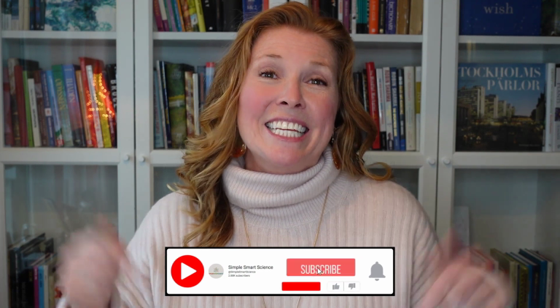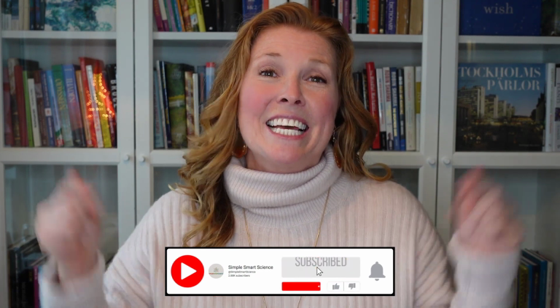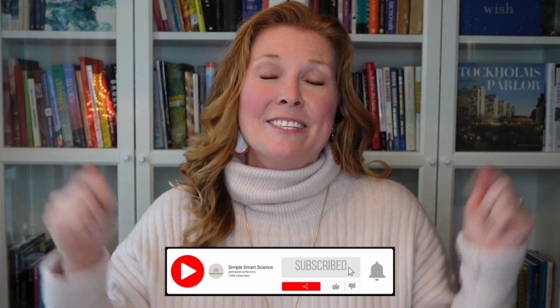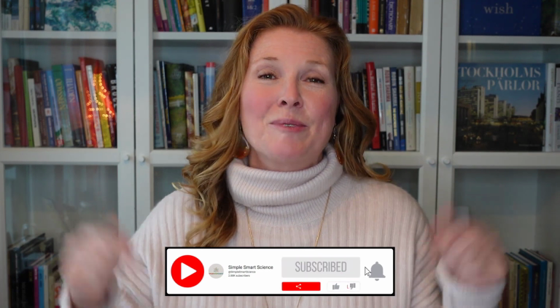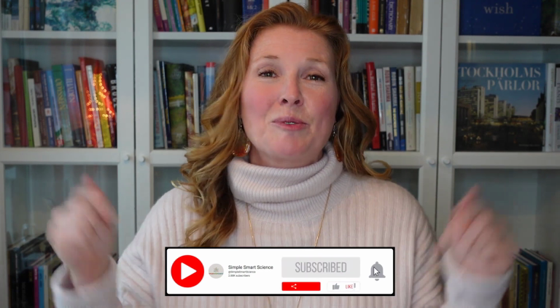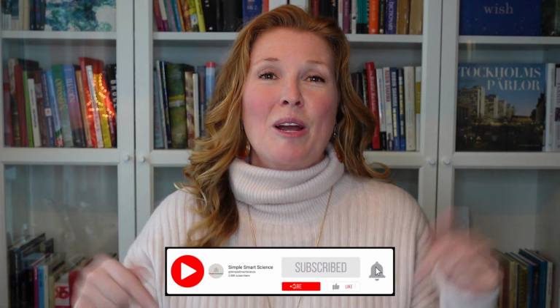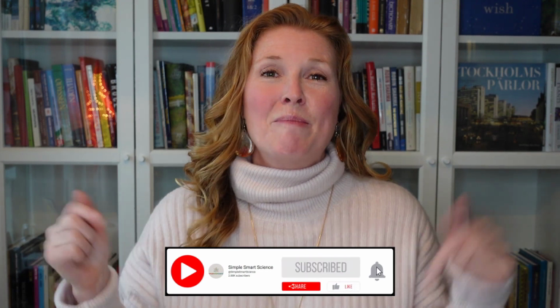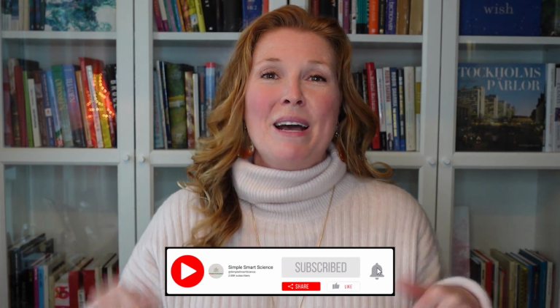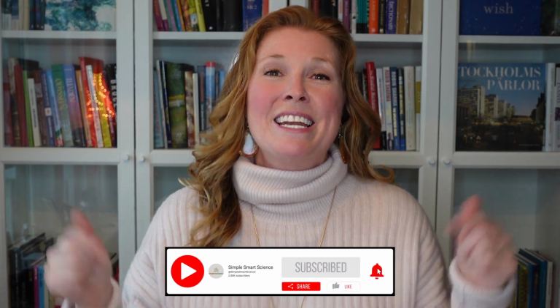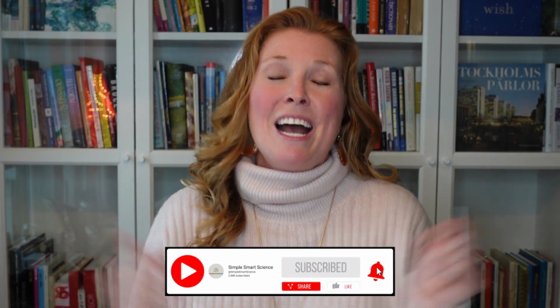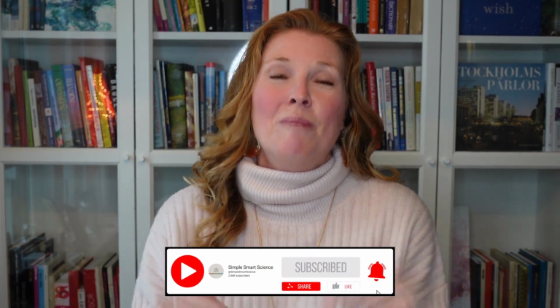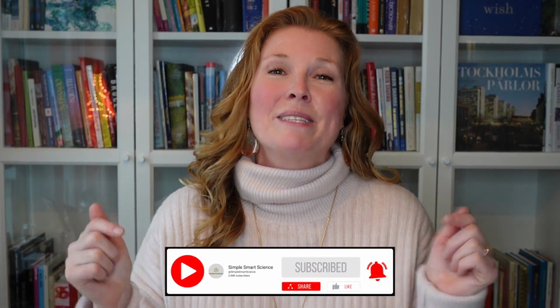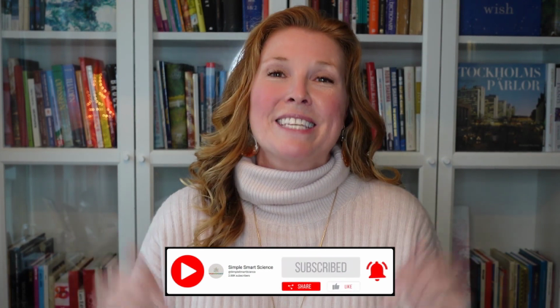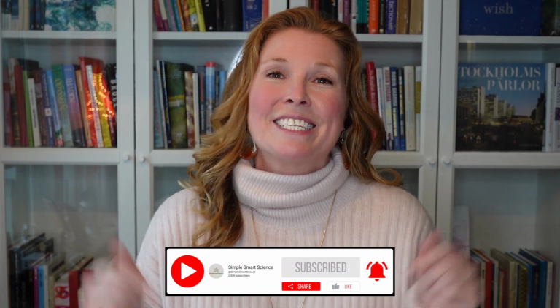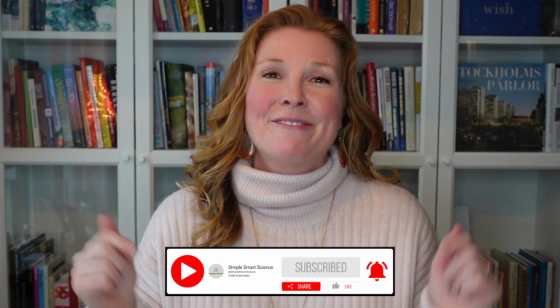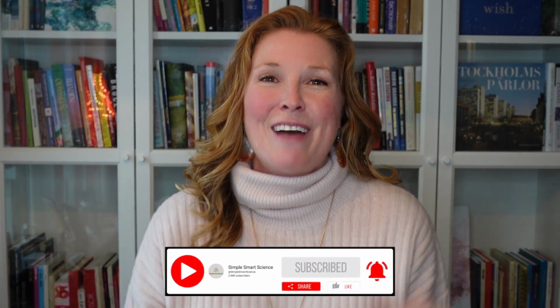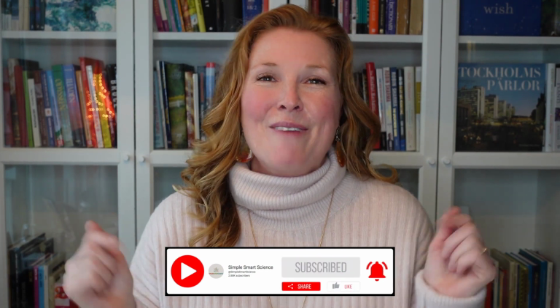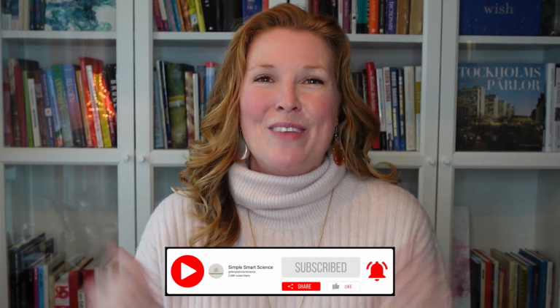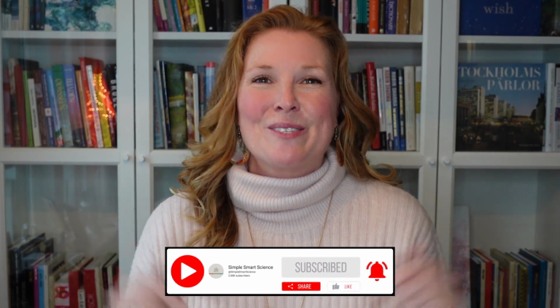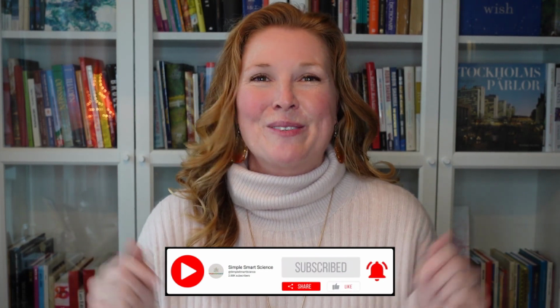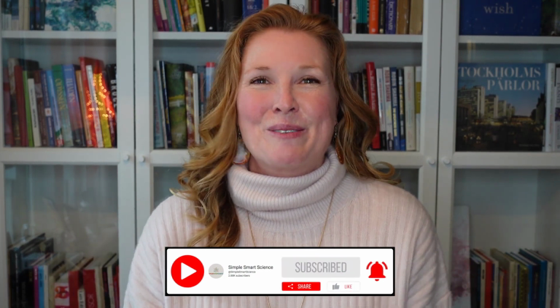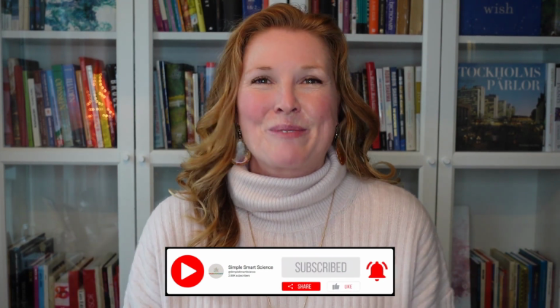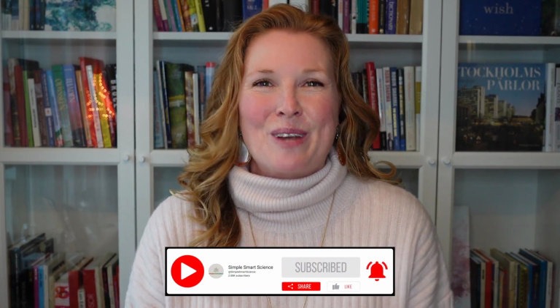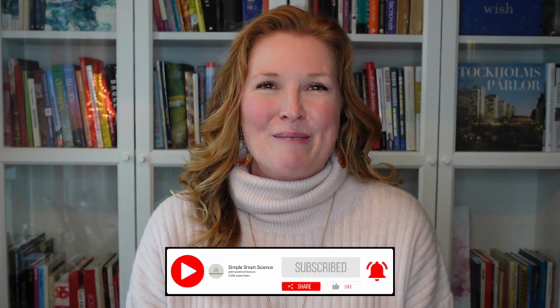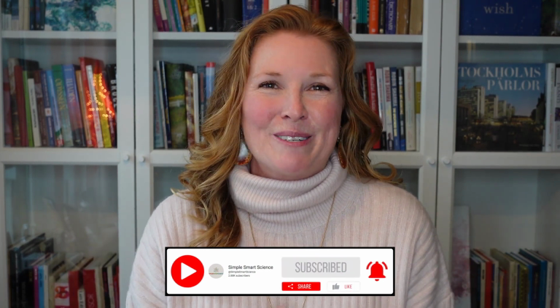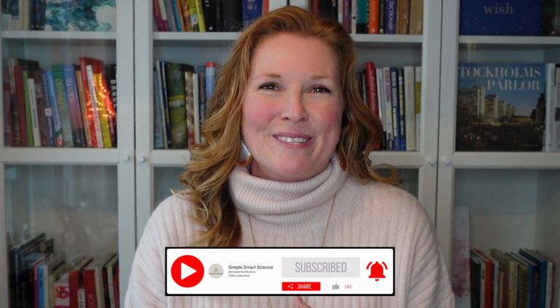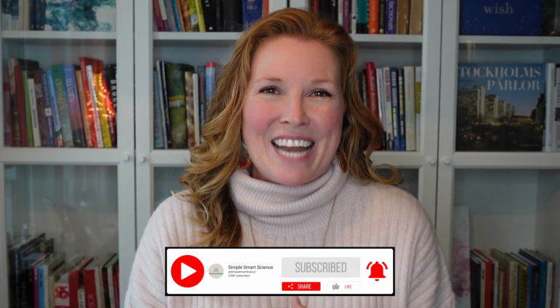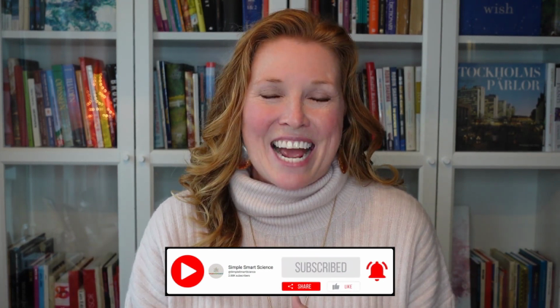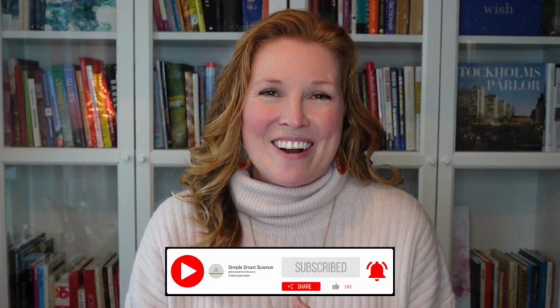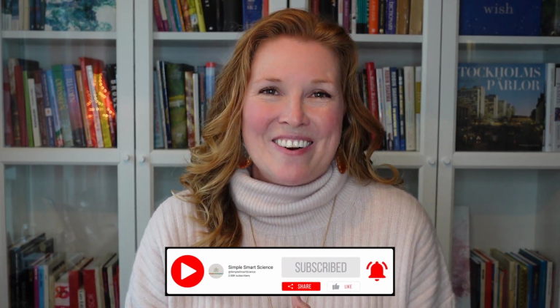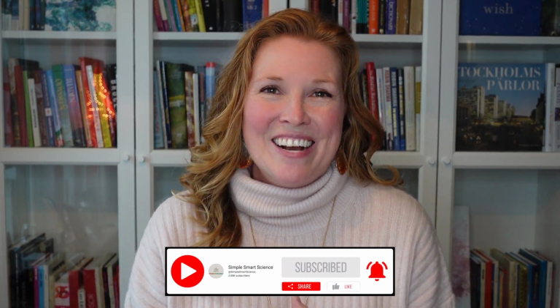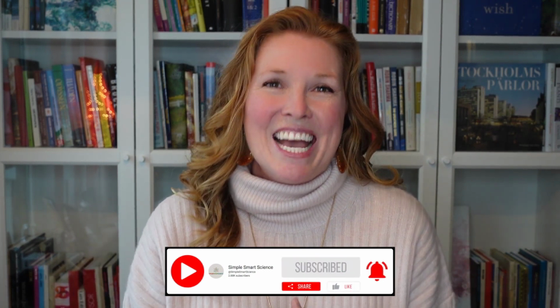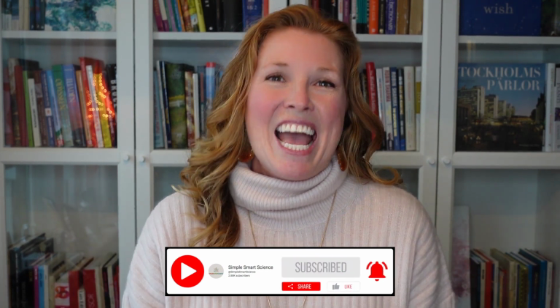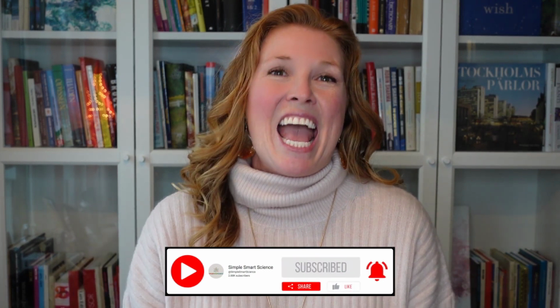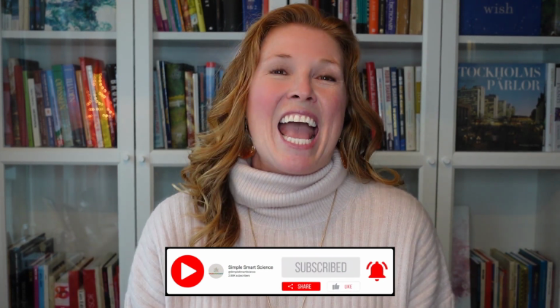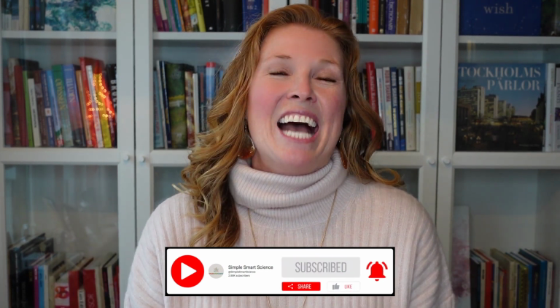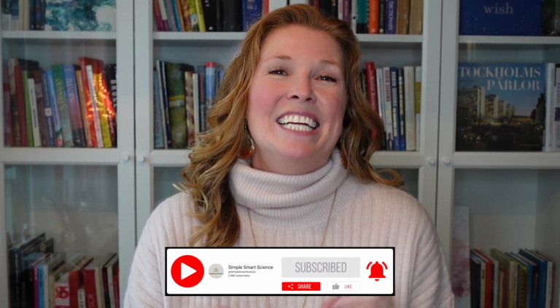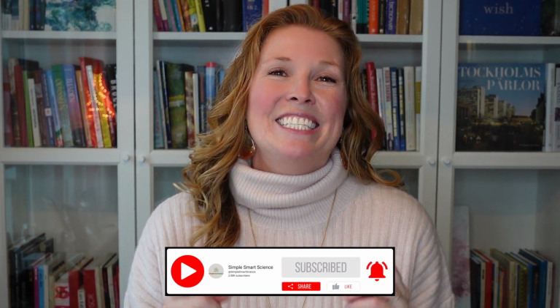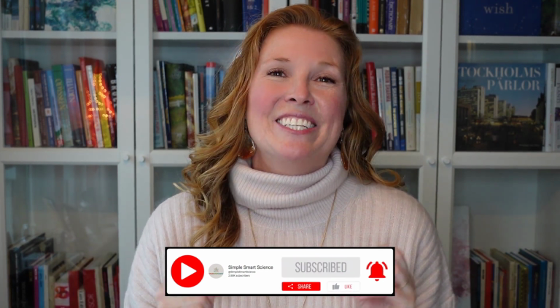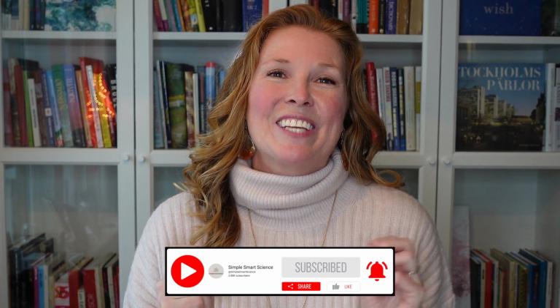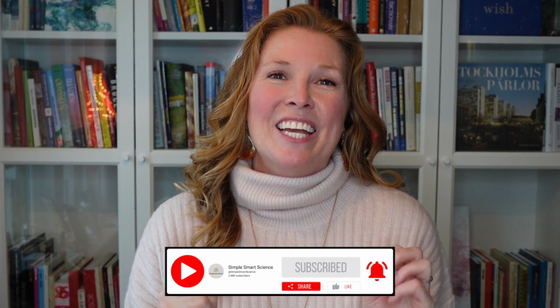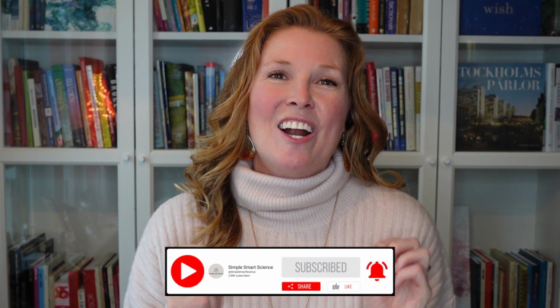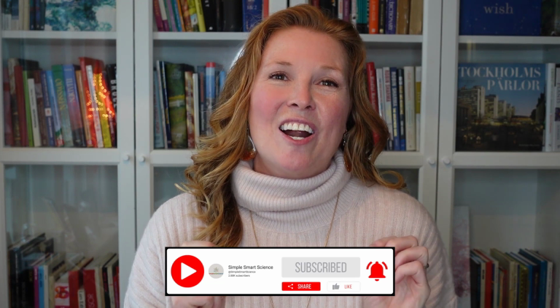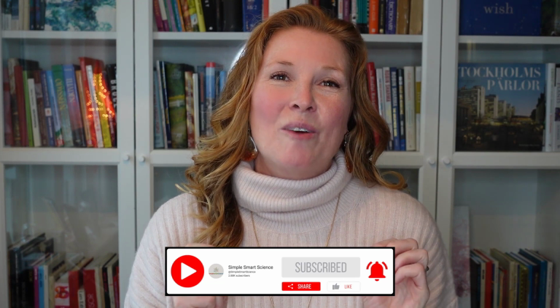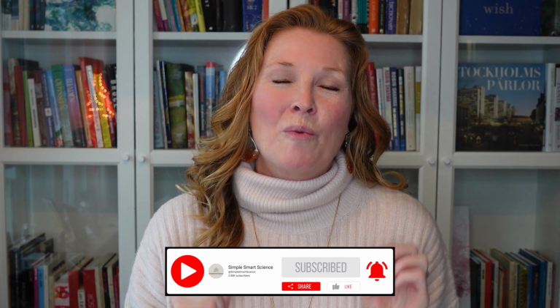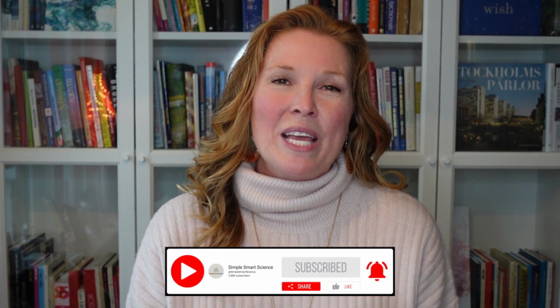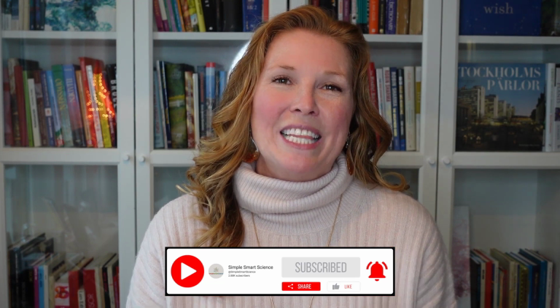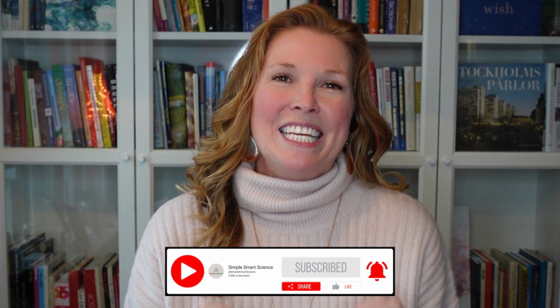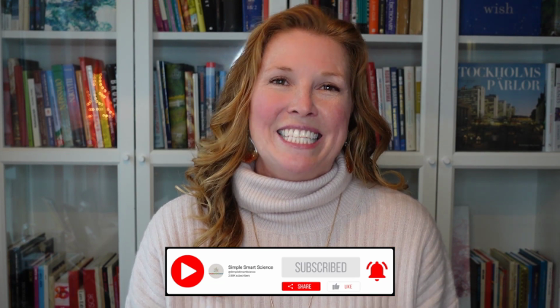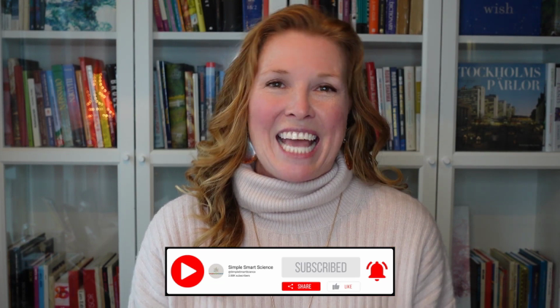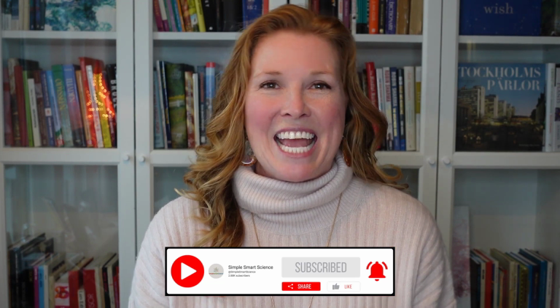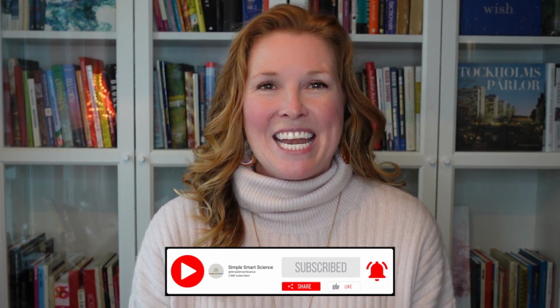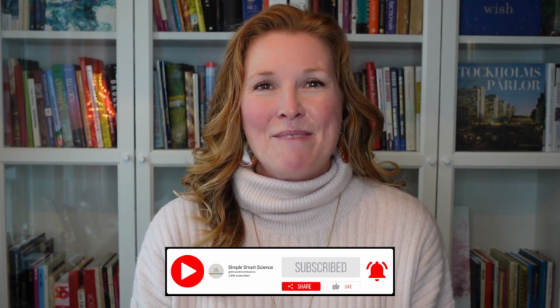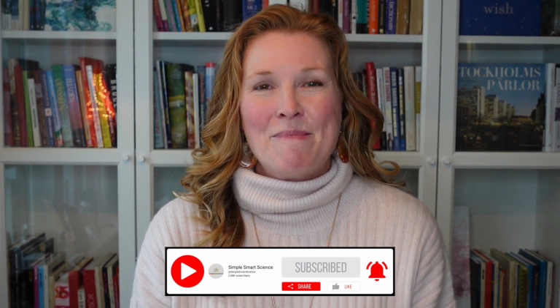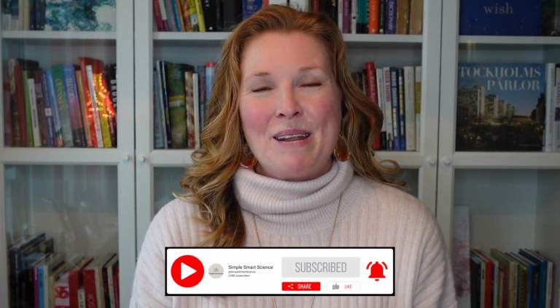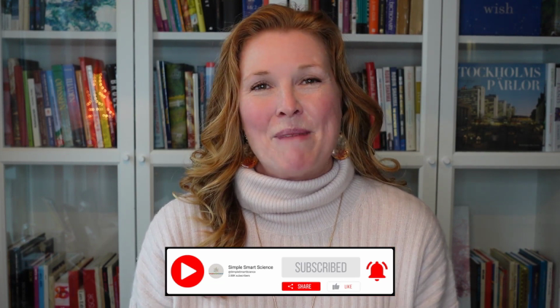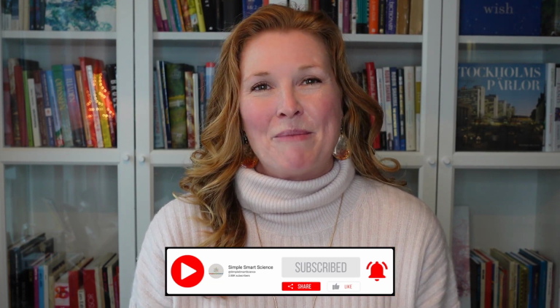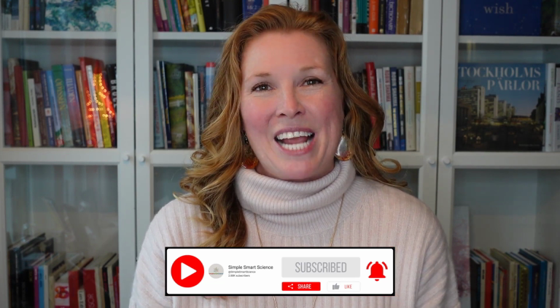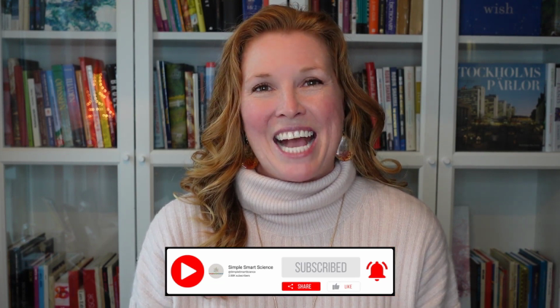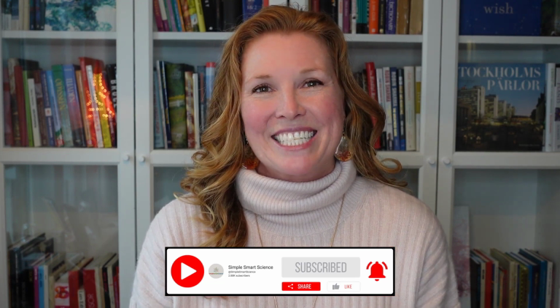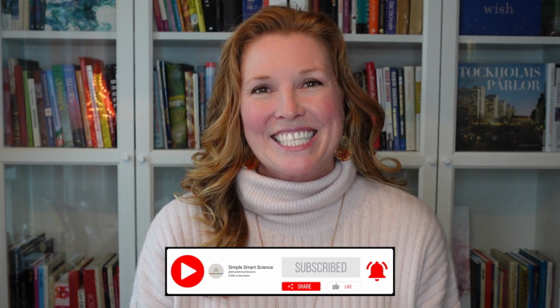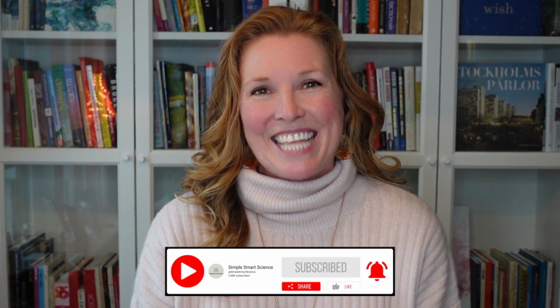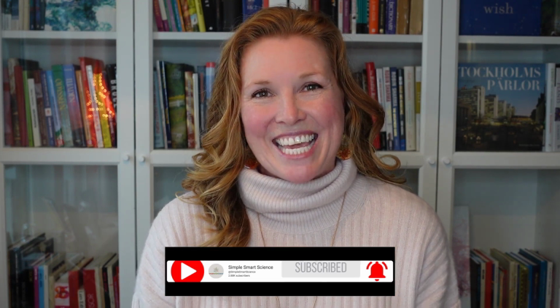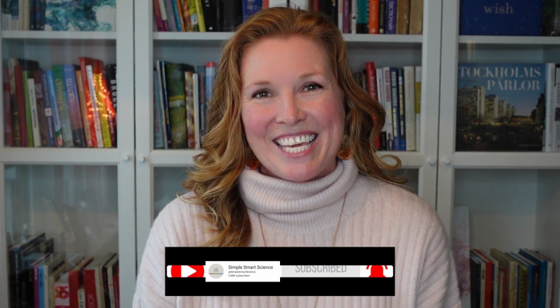Thanks for watching and go ahead and click that subscribe button. Help us get to 5,000 subscribers and you'll get our weekly 10-minute memory hacks. Thank you.